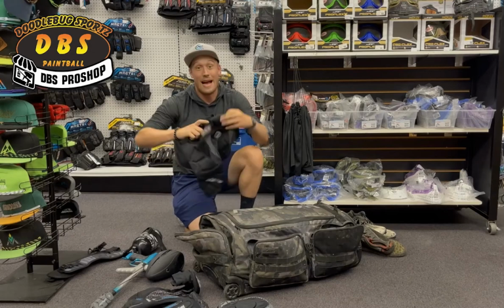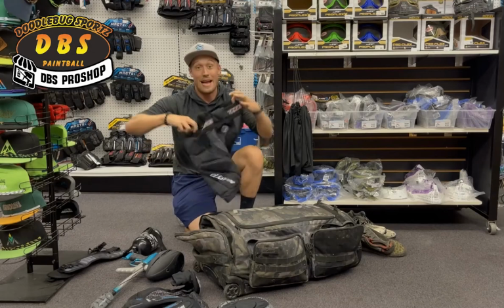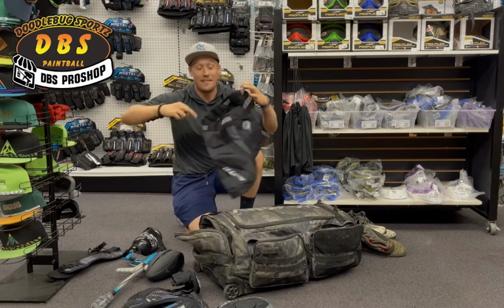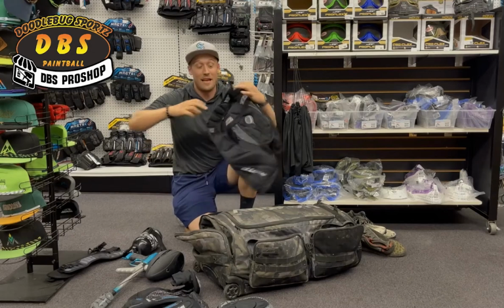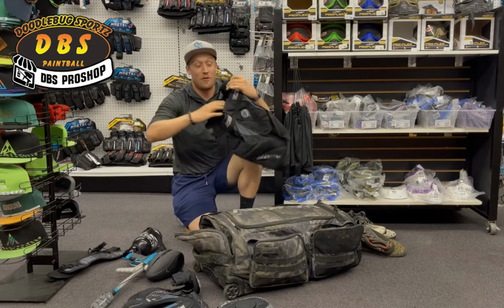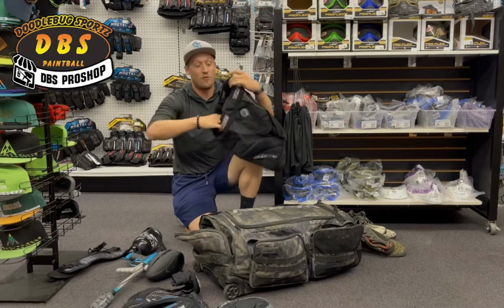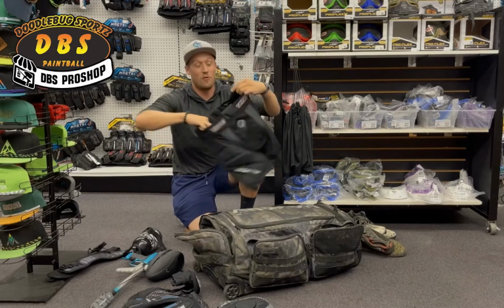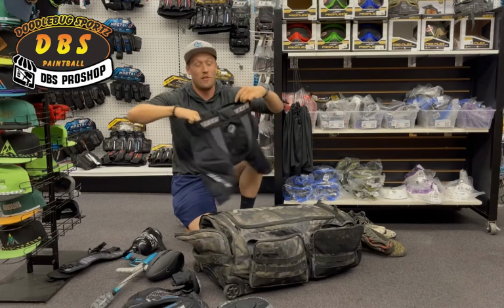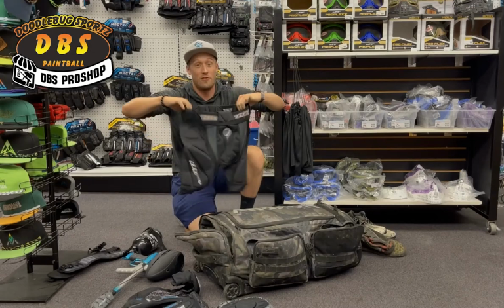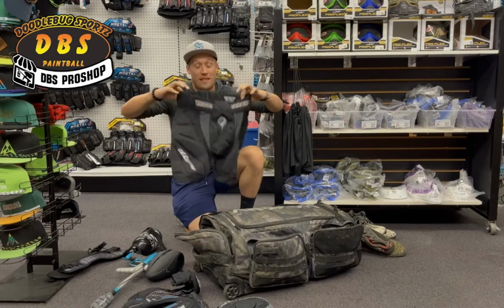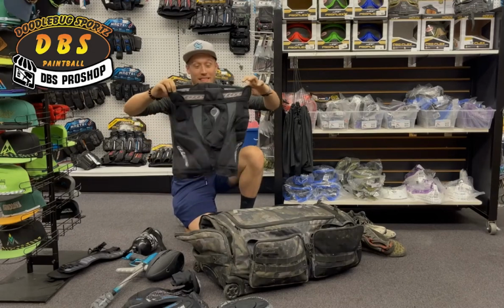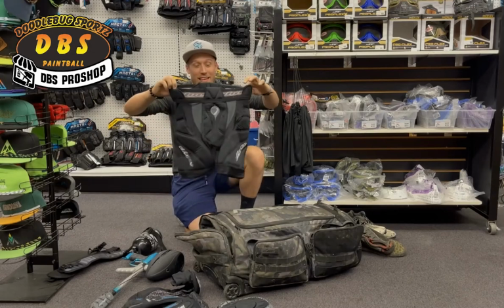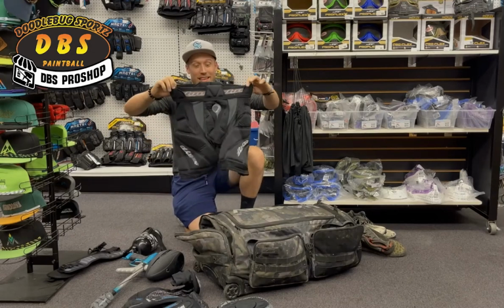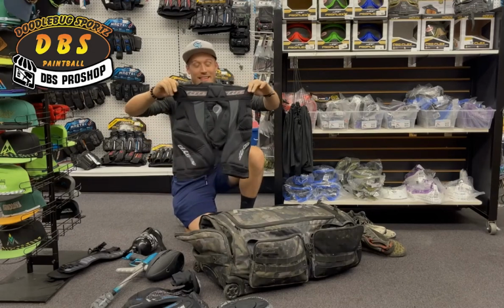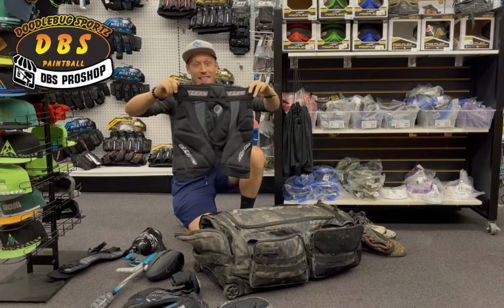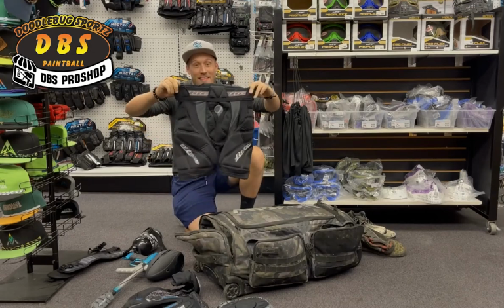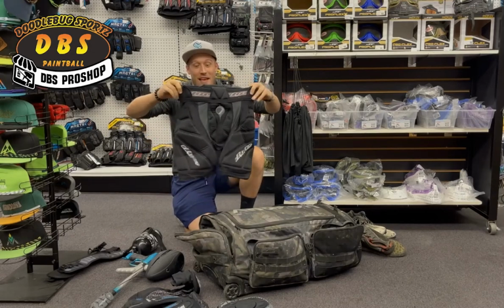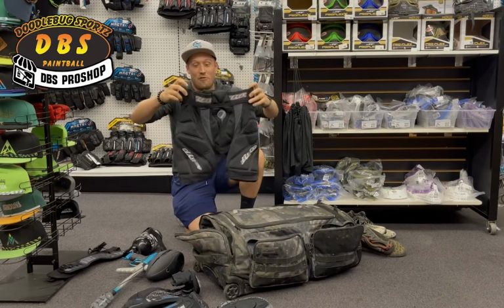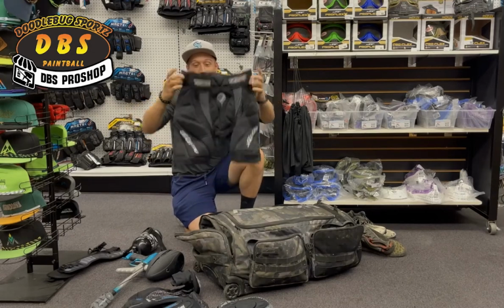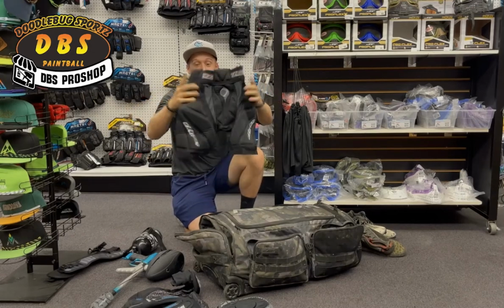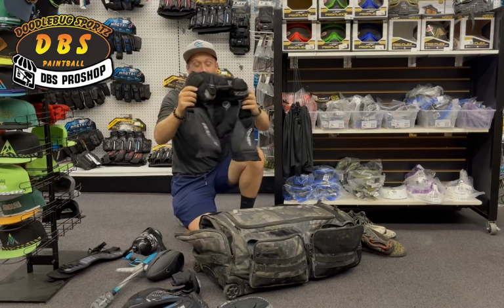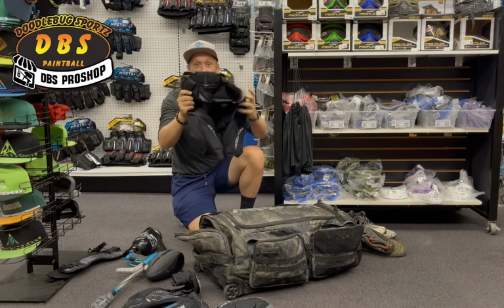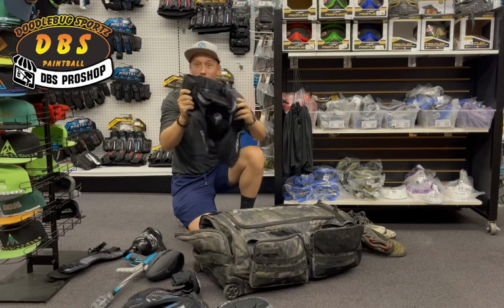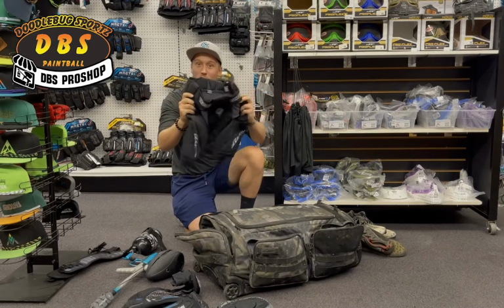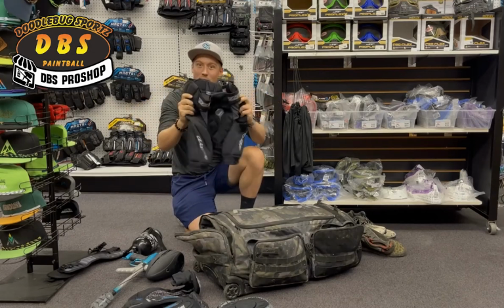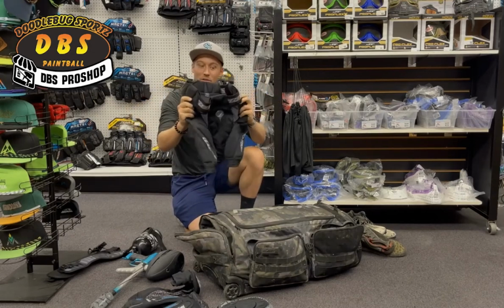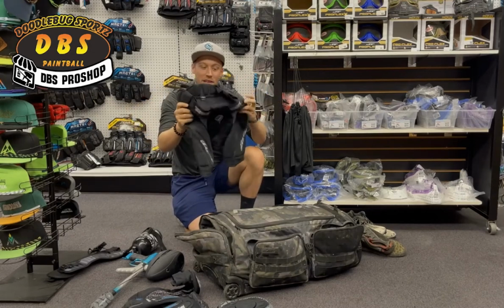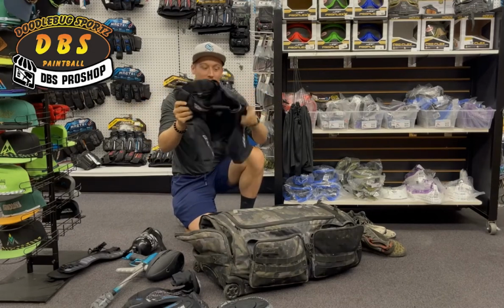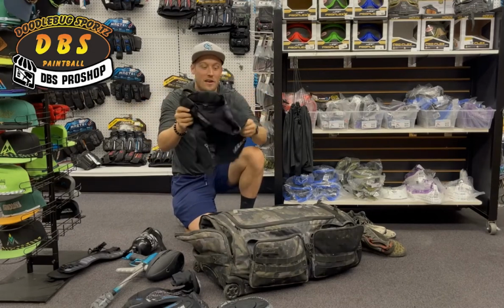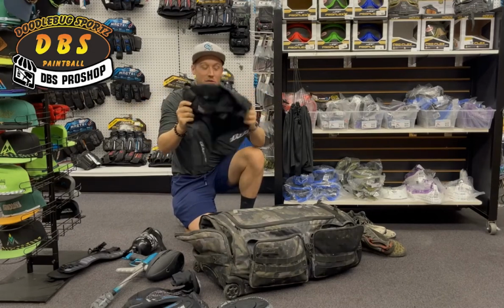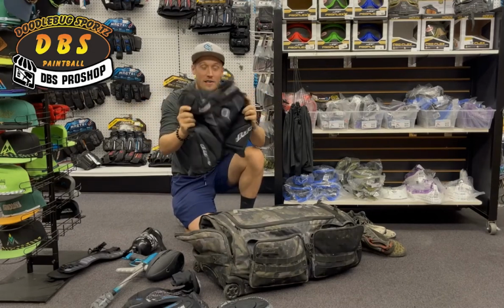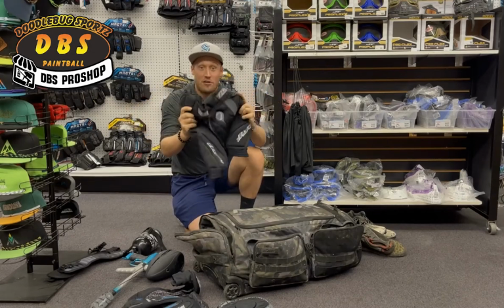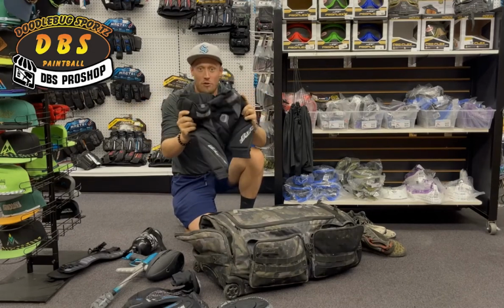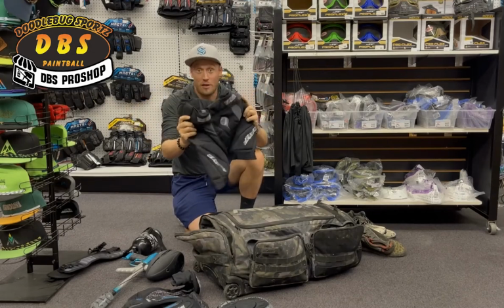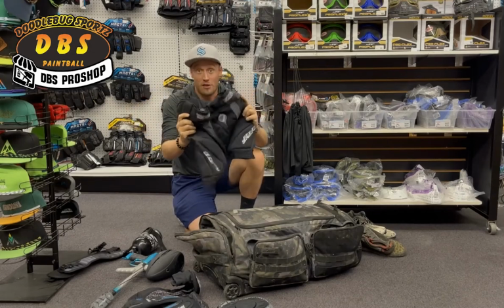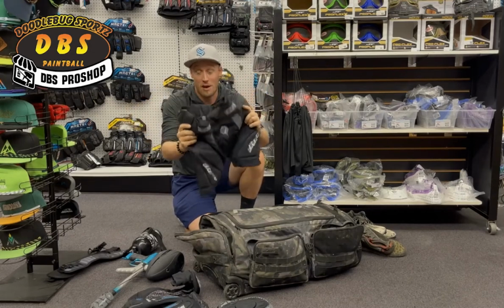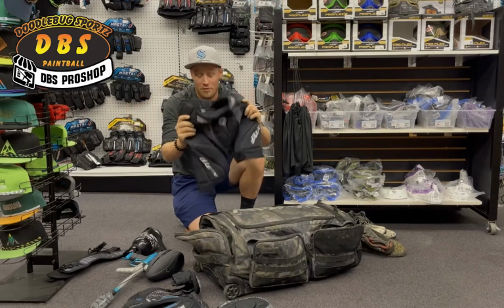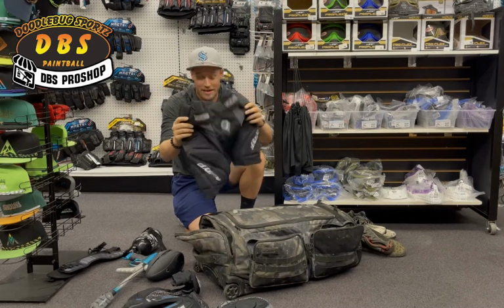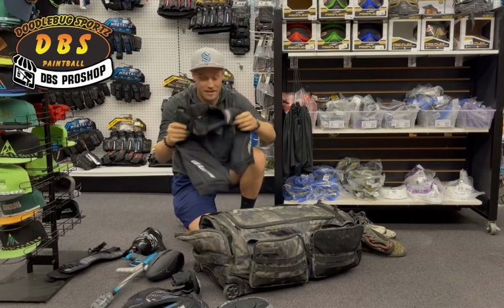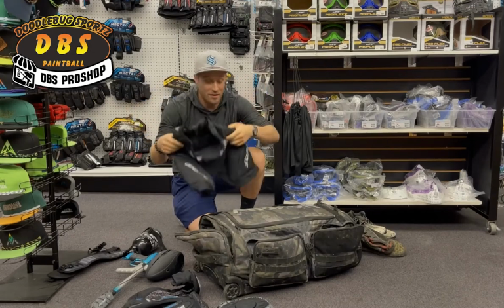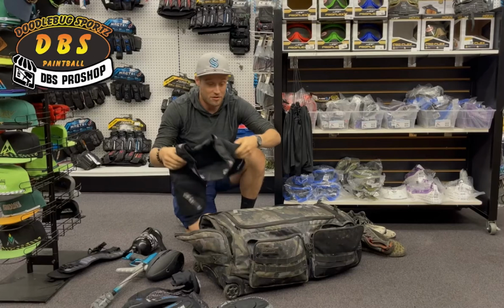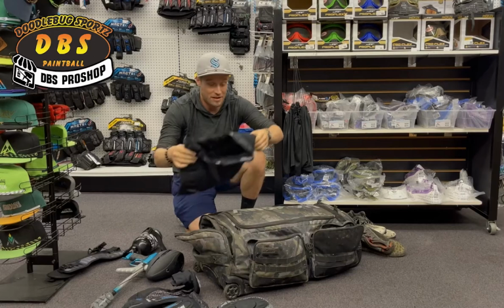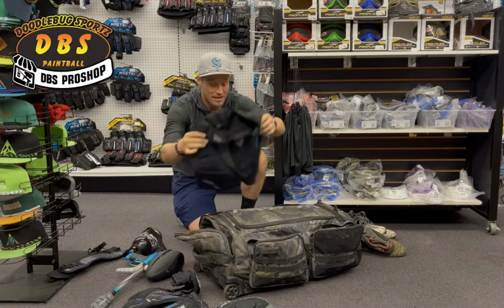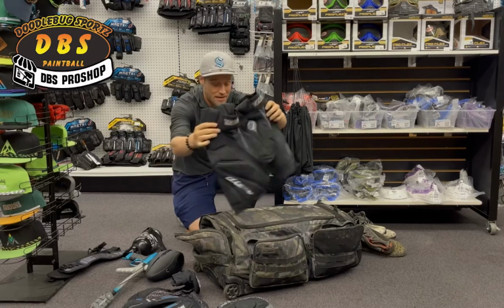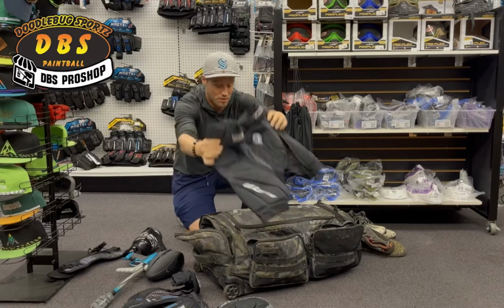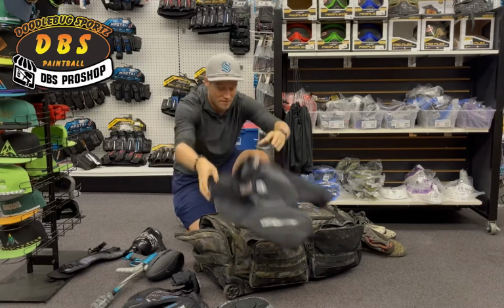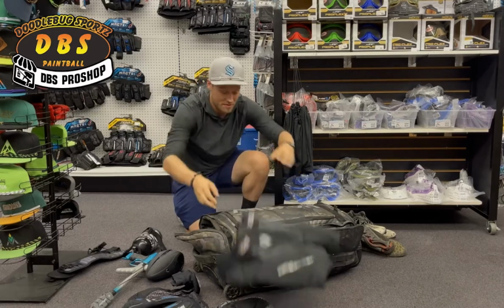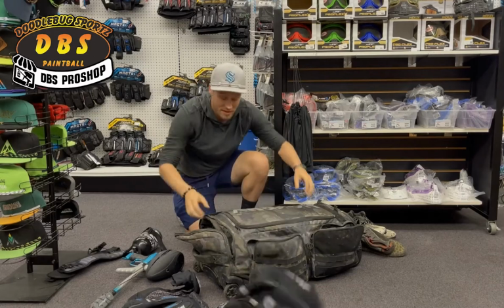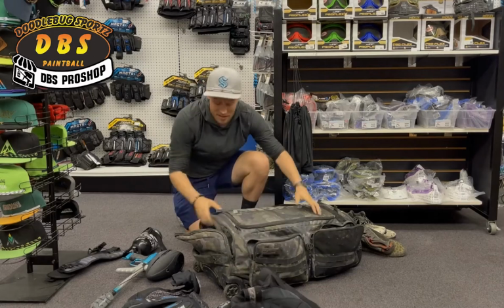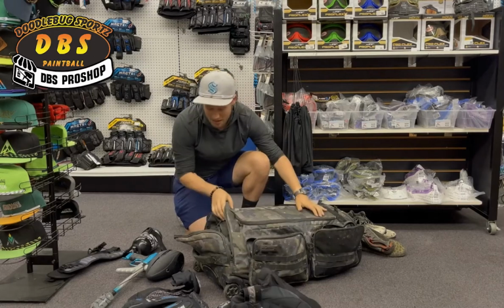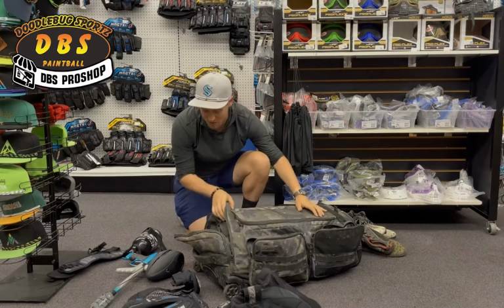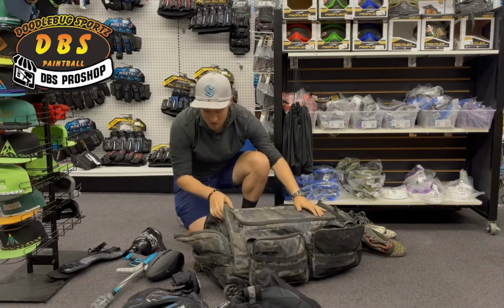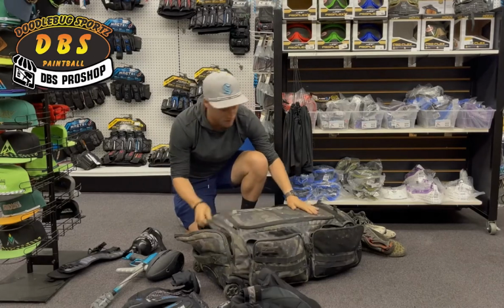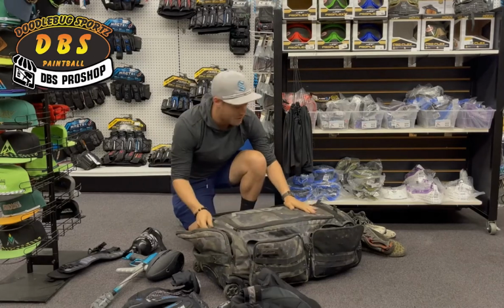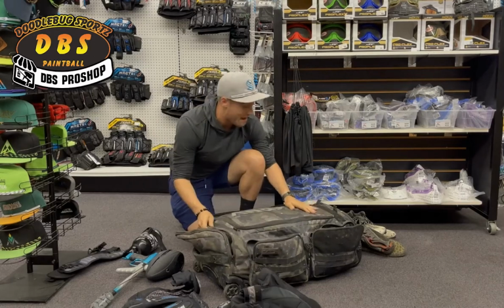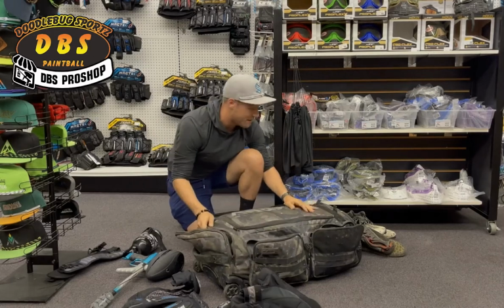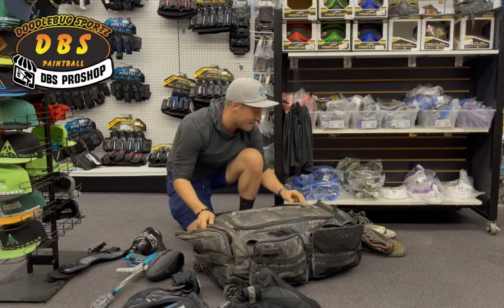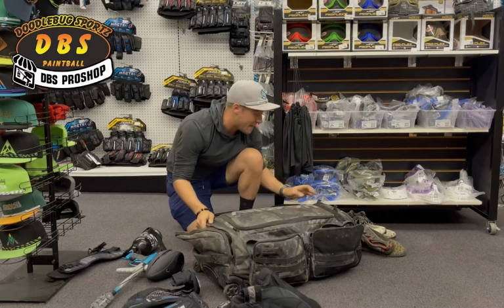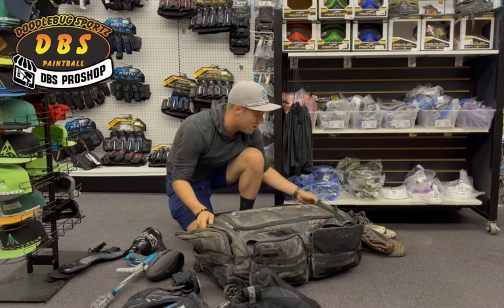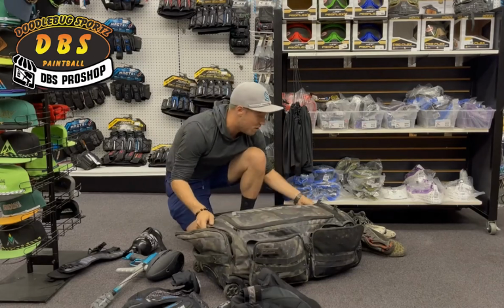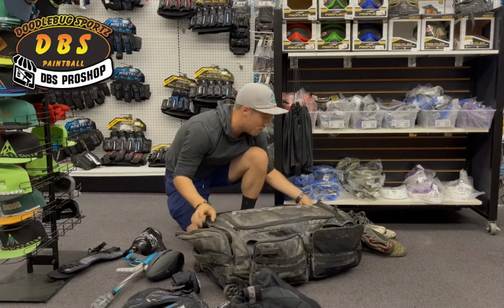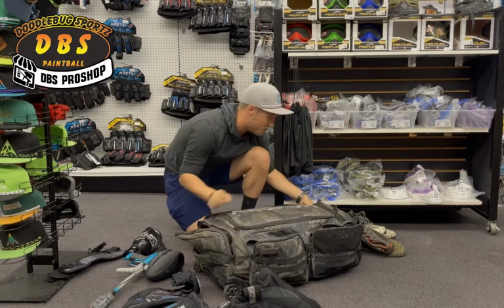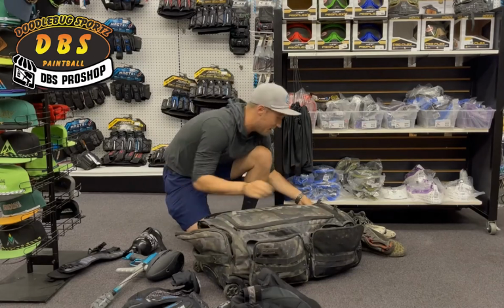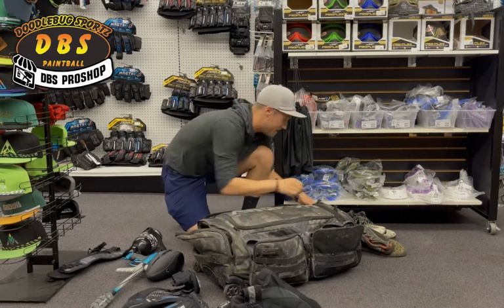Dye slider shorts. These are like the thickest, densest slider shorts you can still move around in. They do a really good job protecting, and they also keep your hips good when you're diving and sliding all over the place.